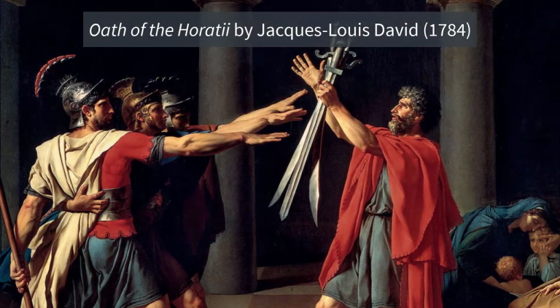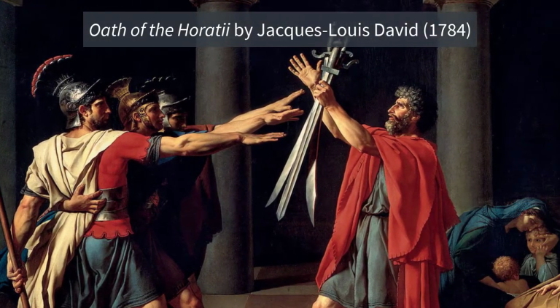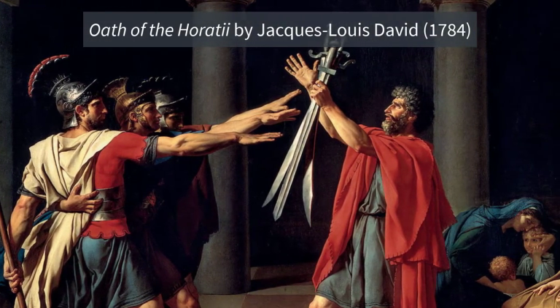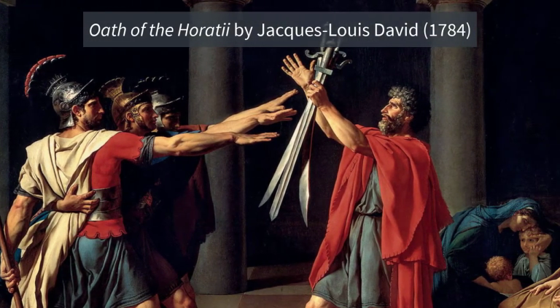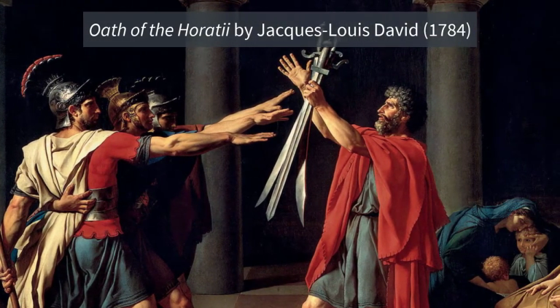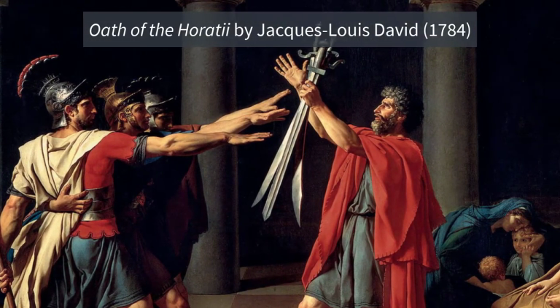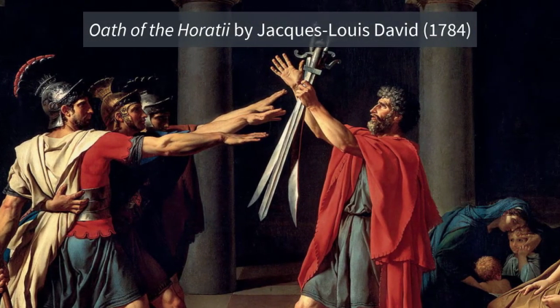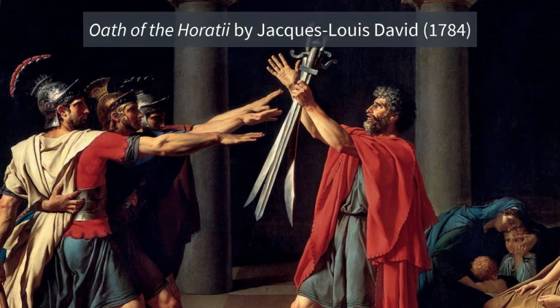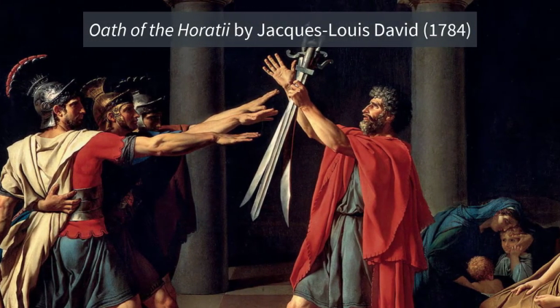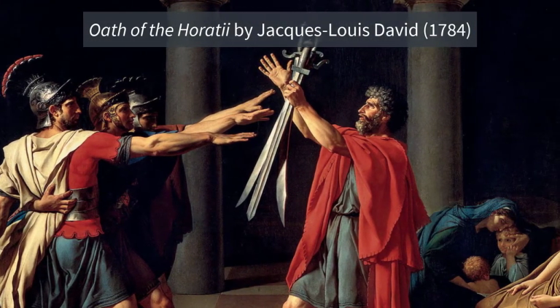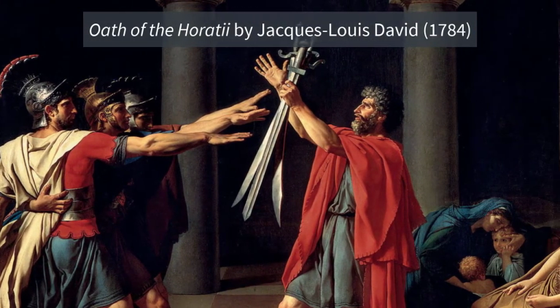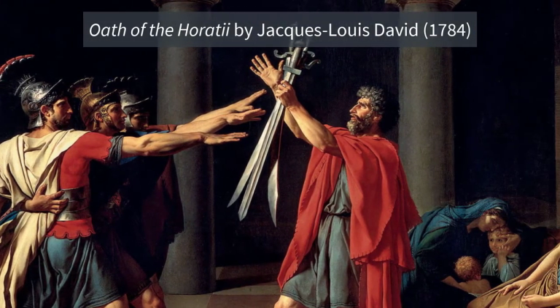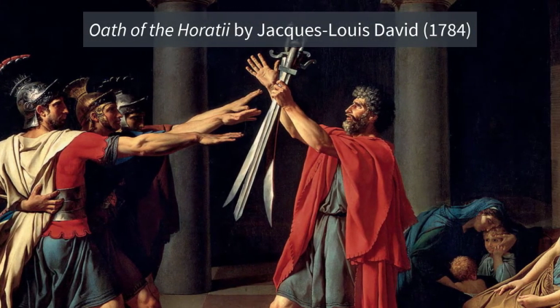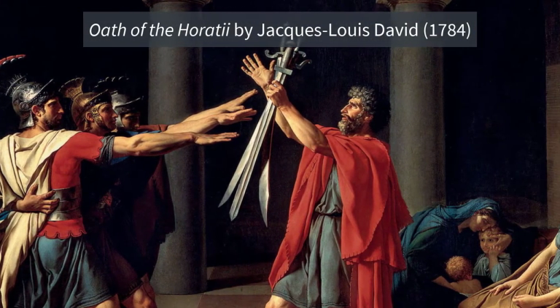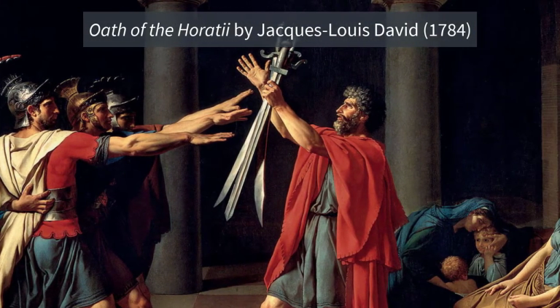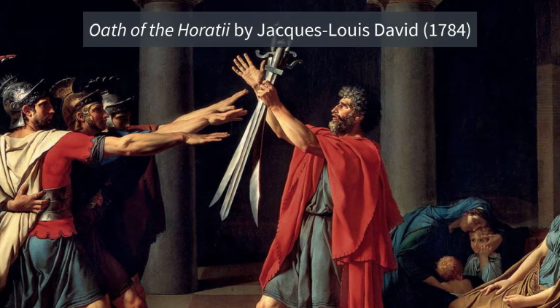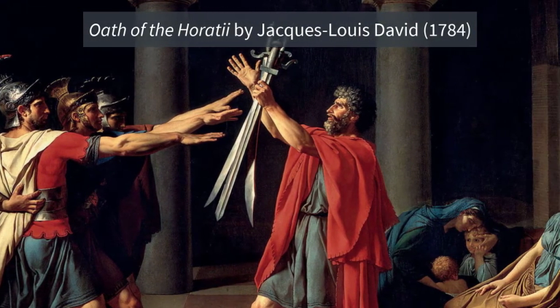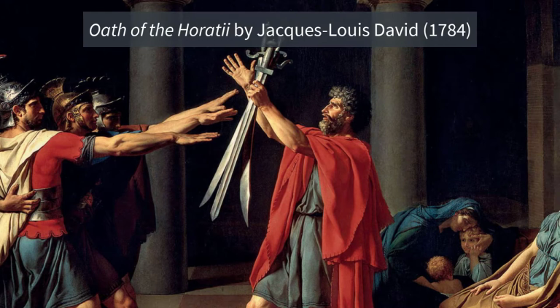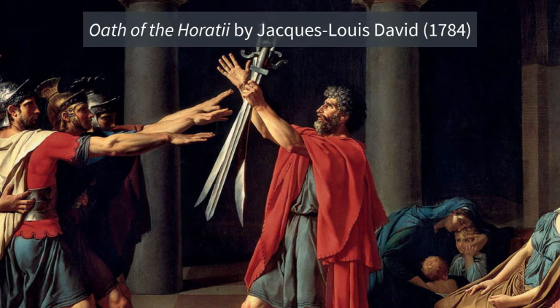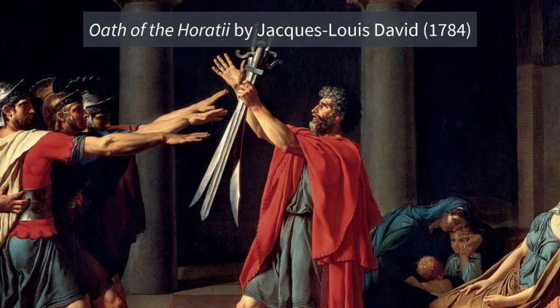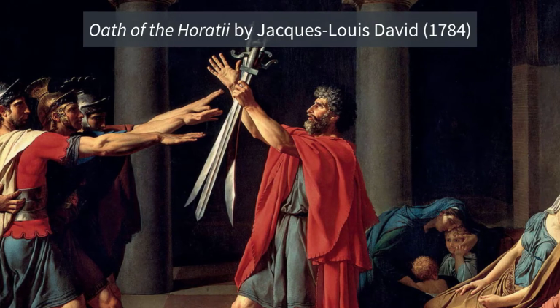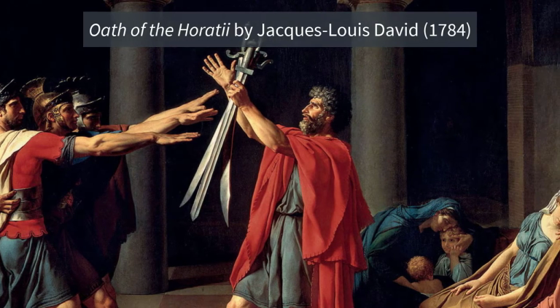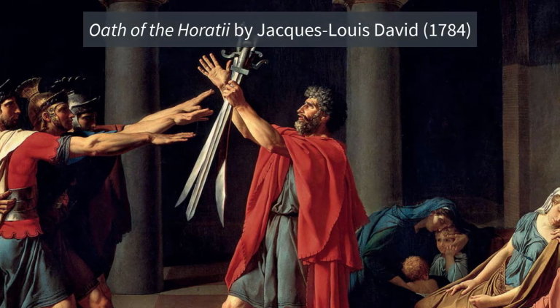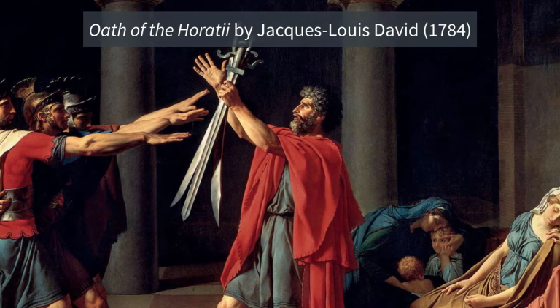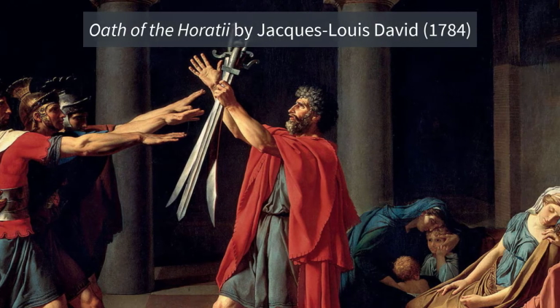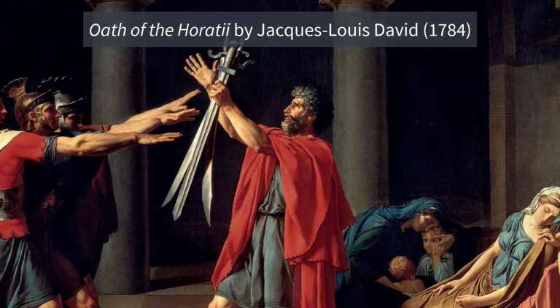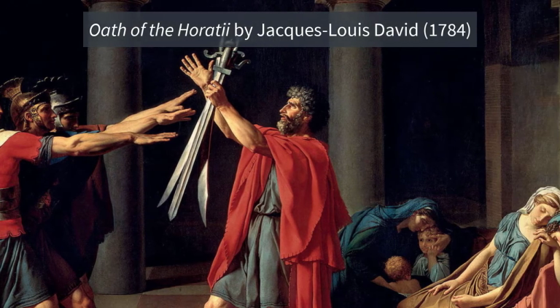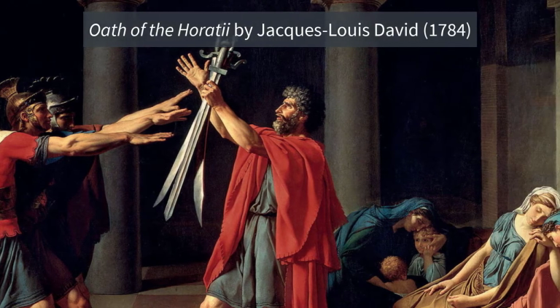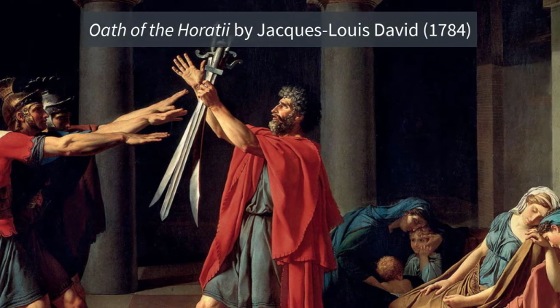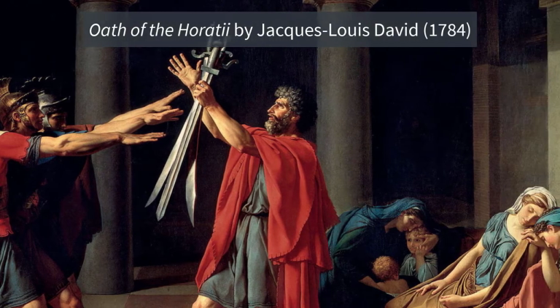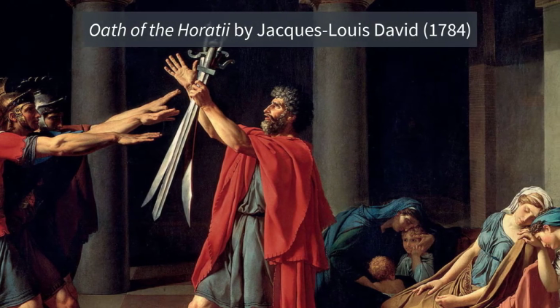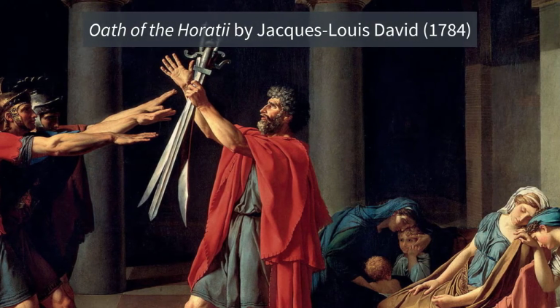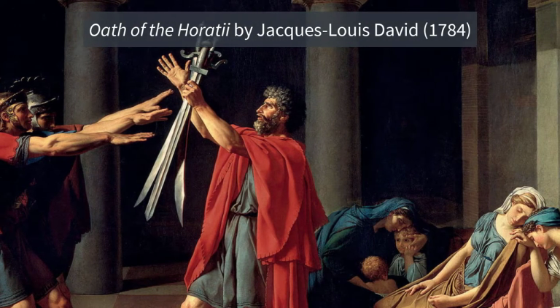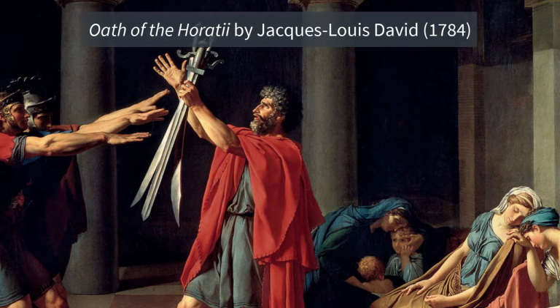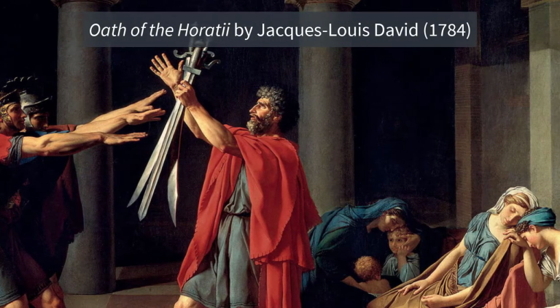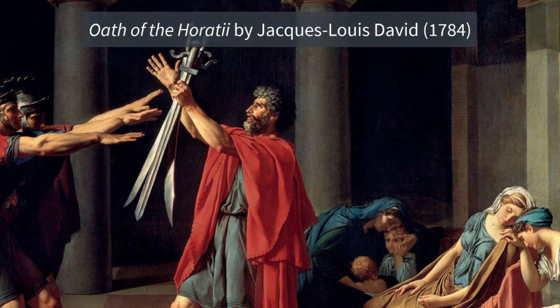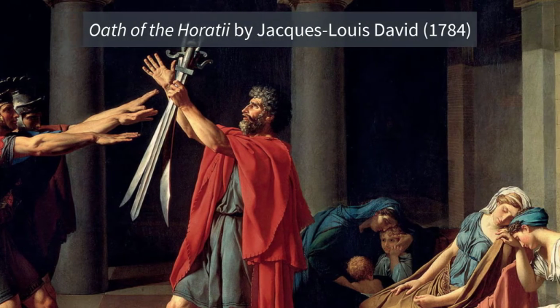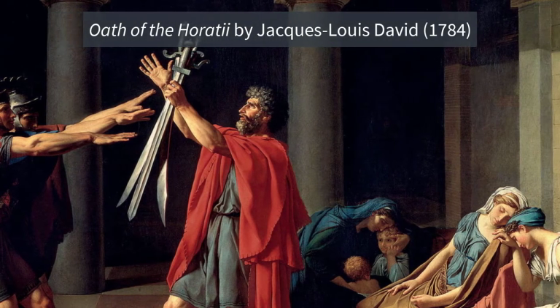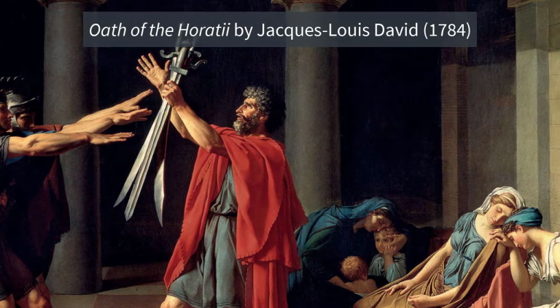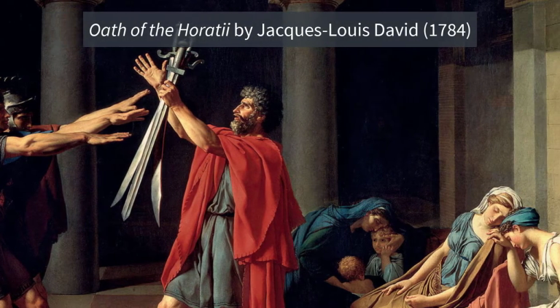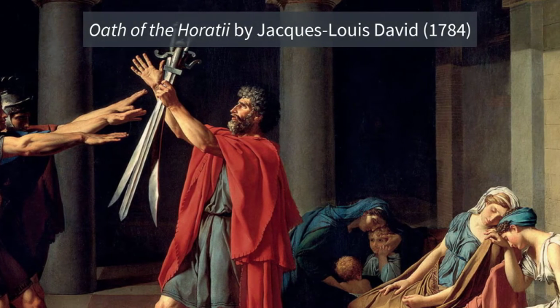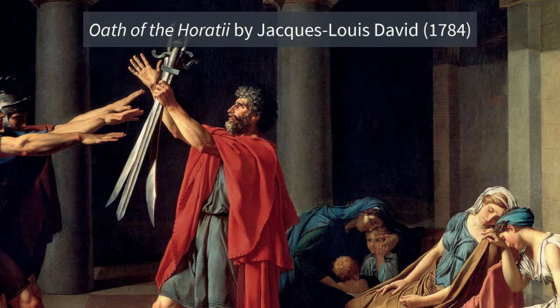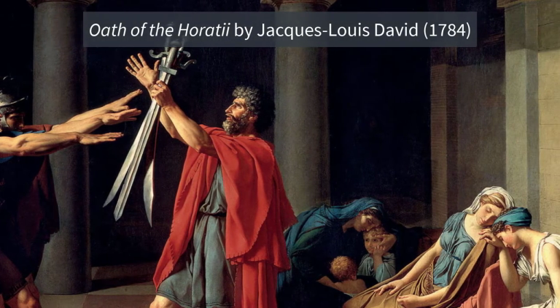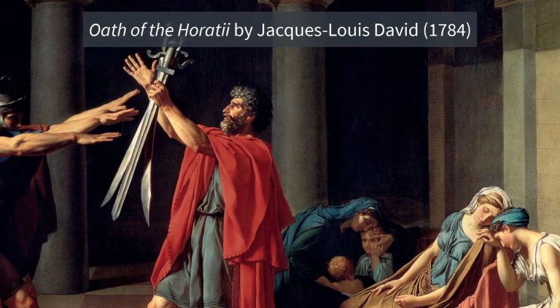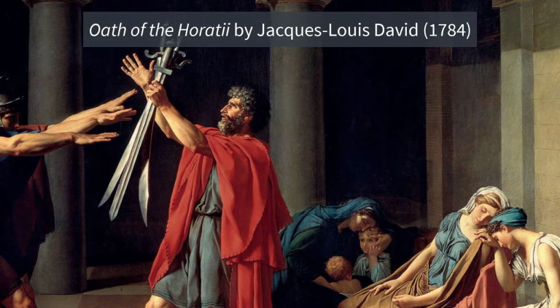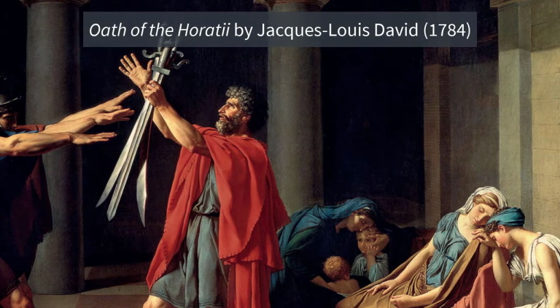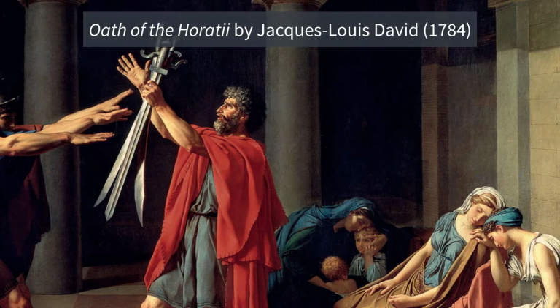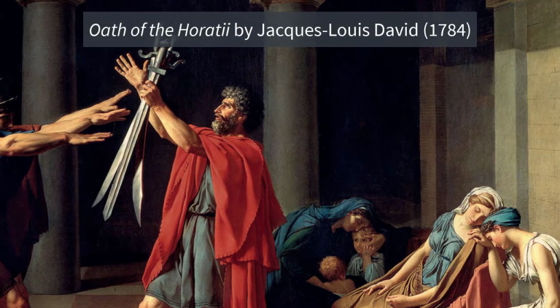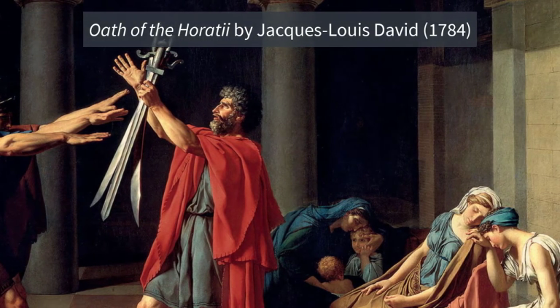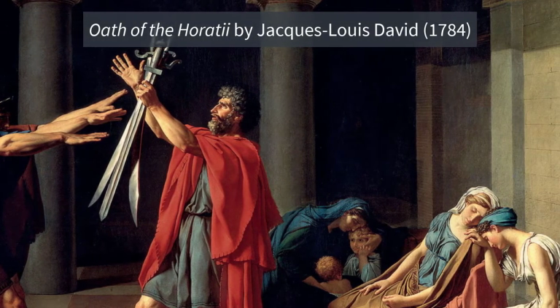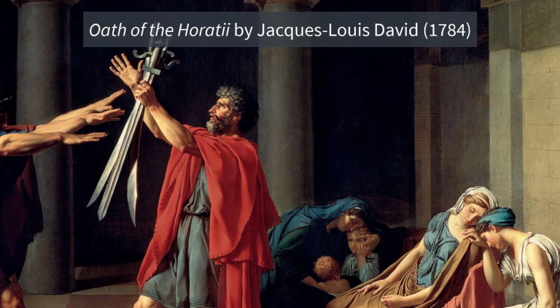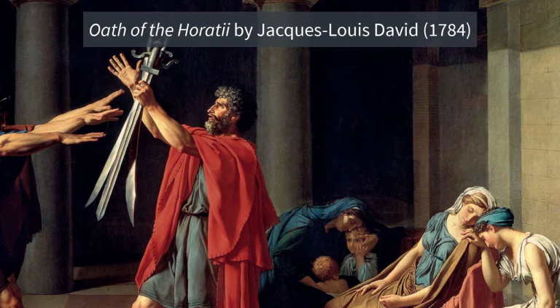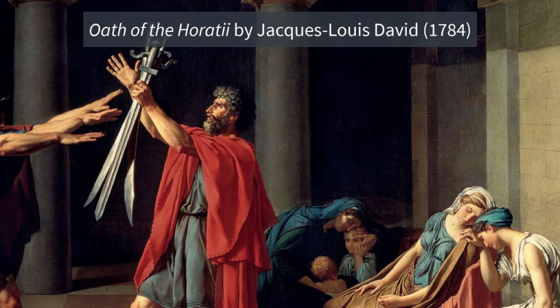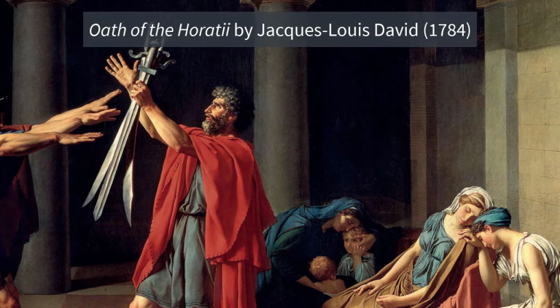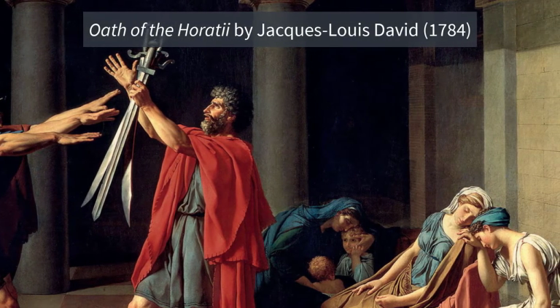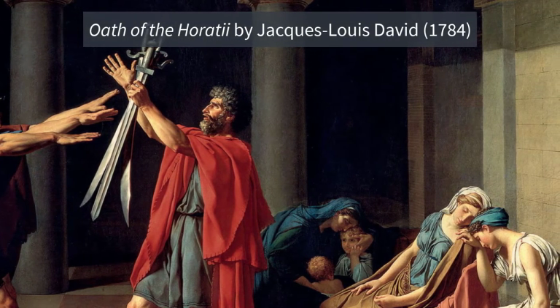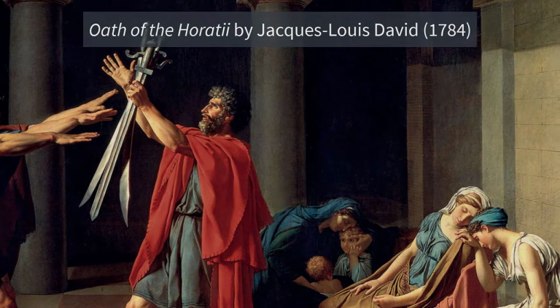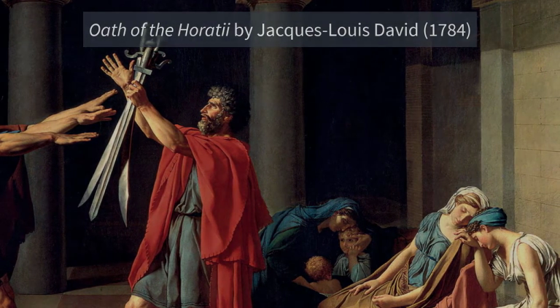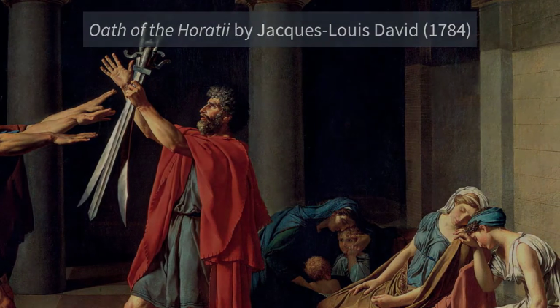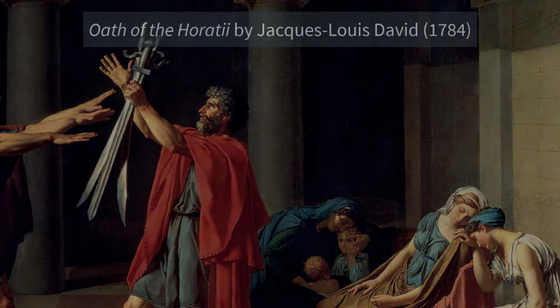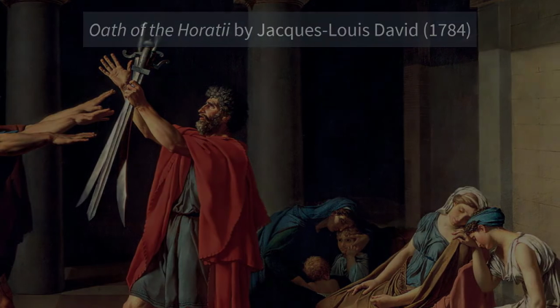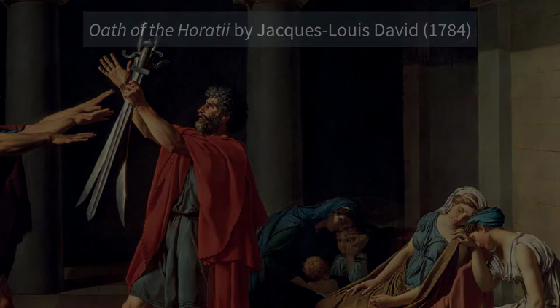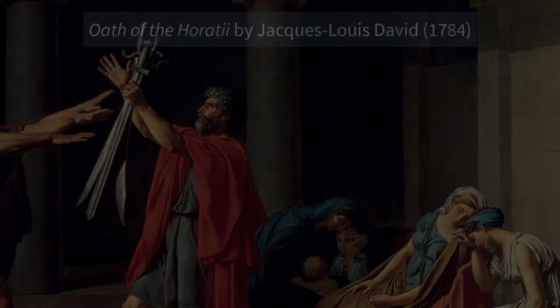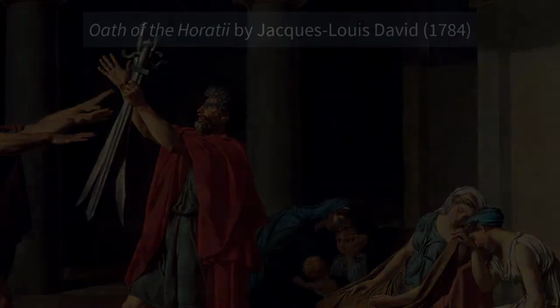There's so much history that revolves around this piece and it's so fun to analyze. So let's go ahead and dive in.